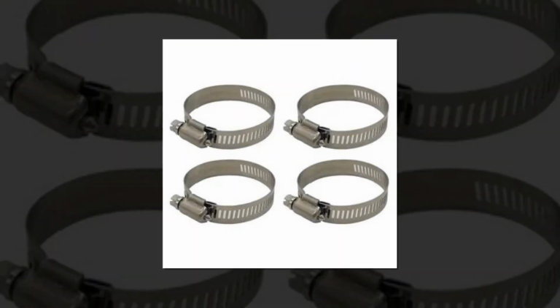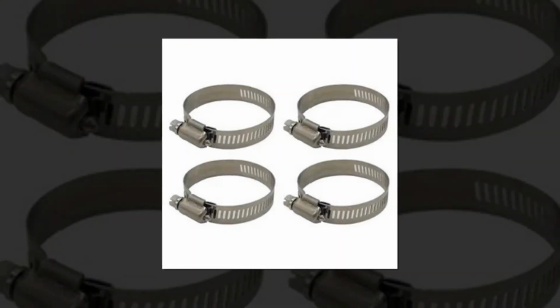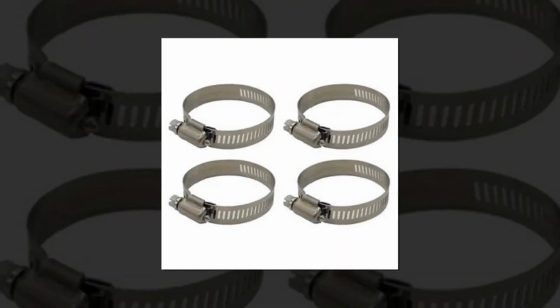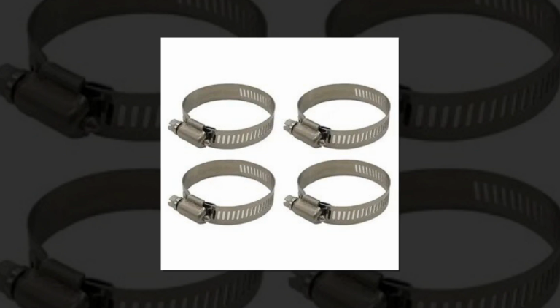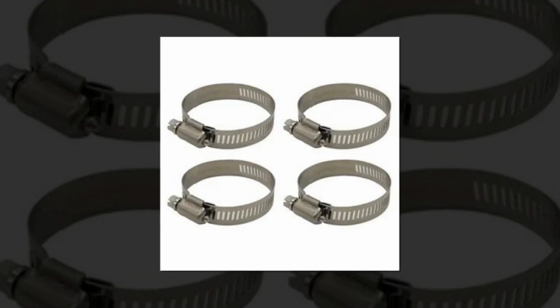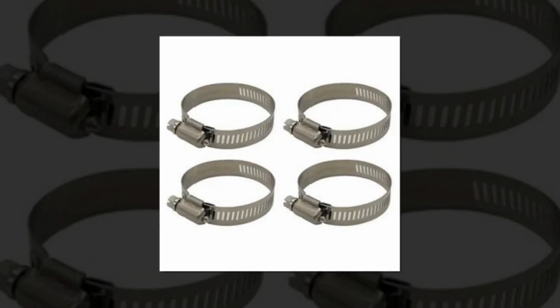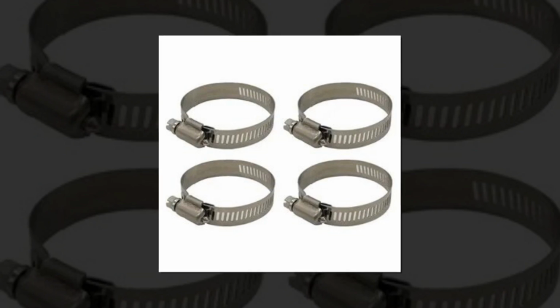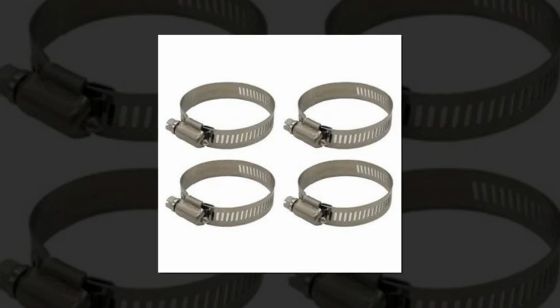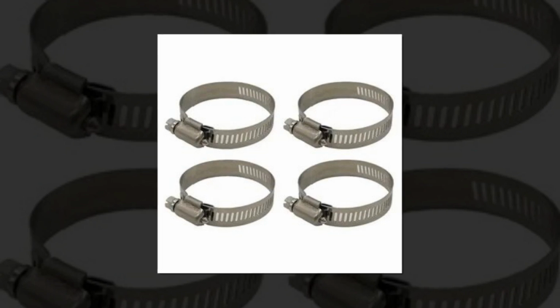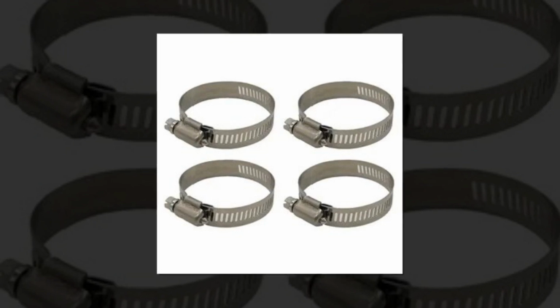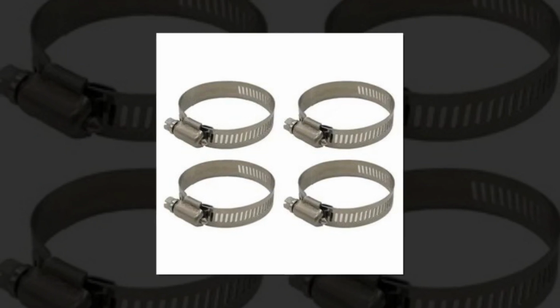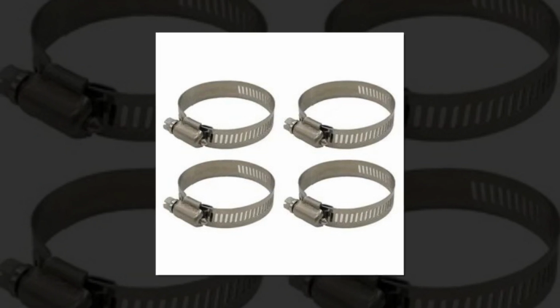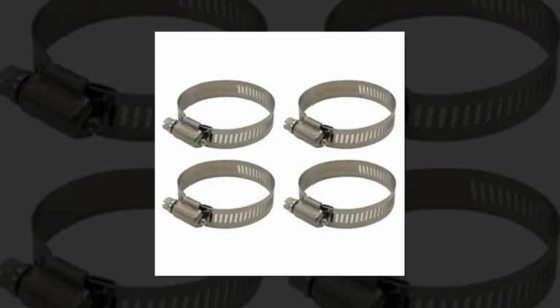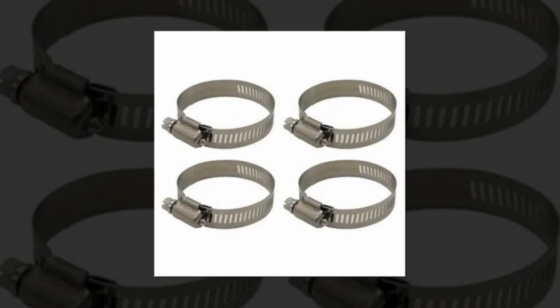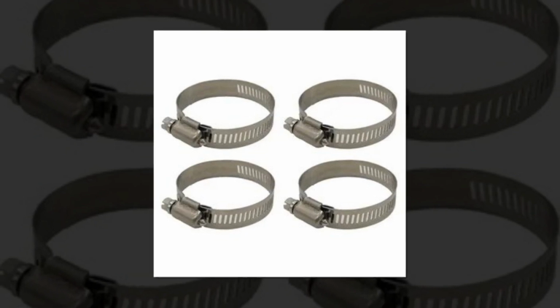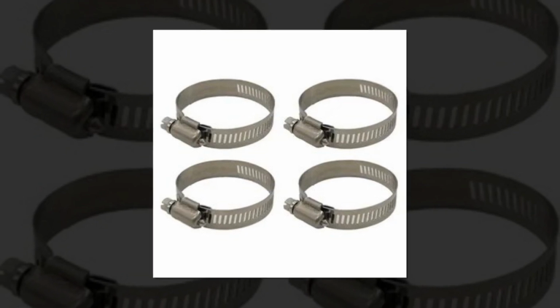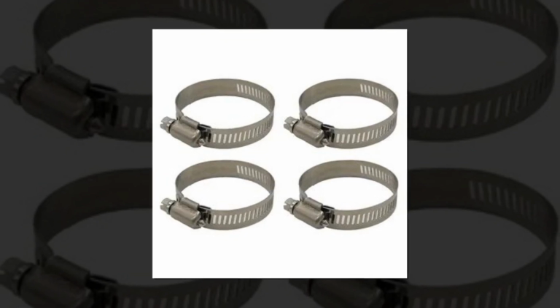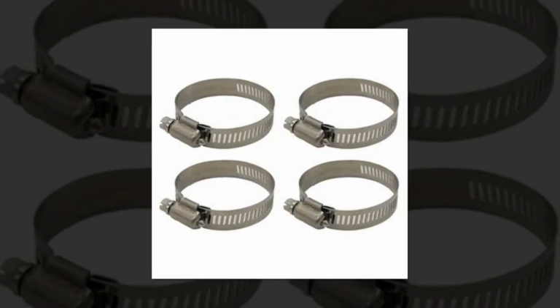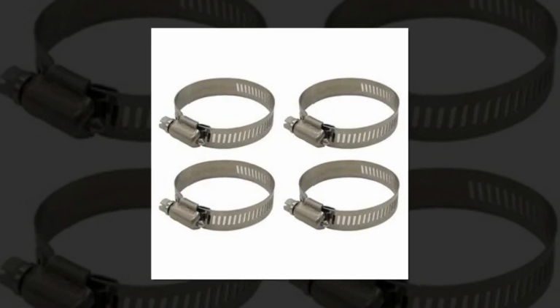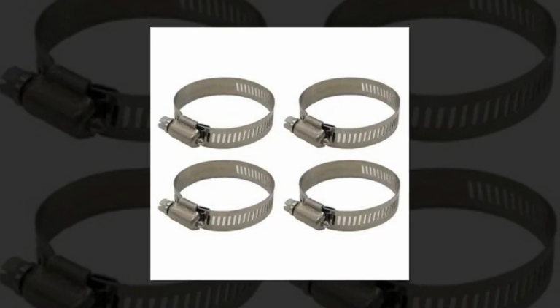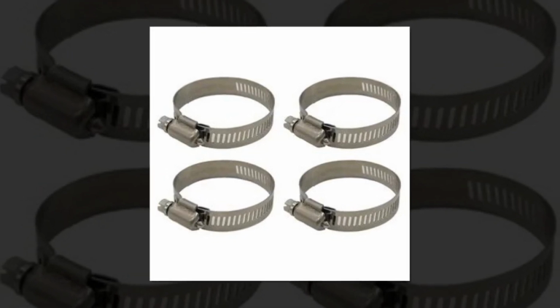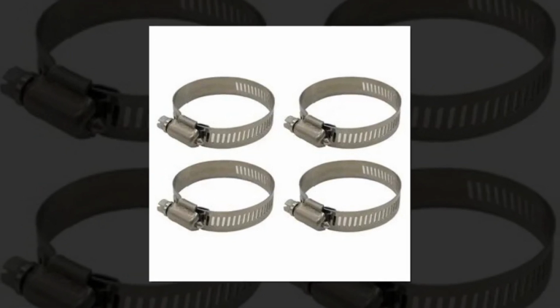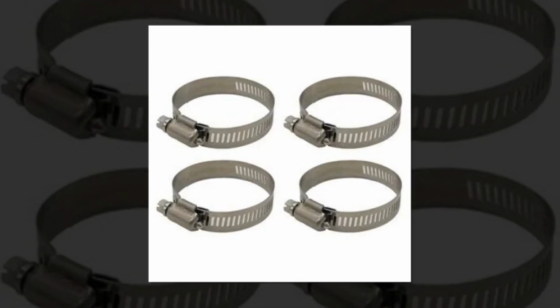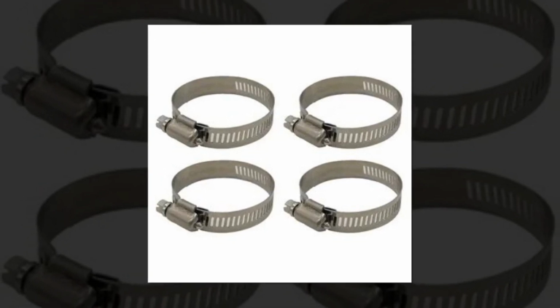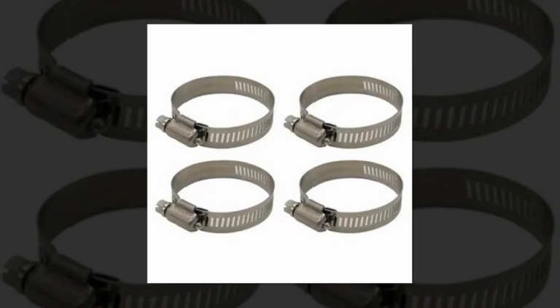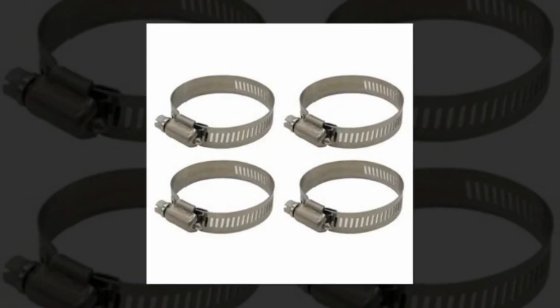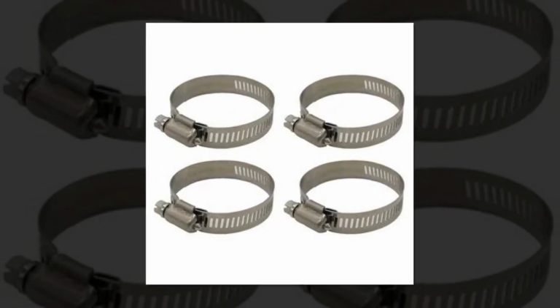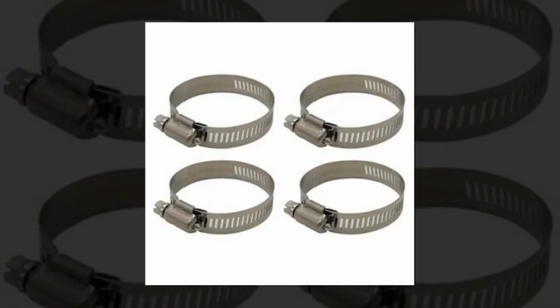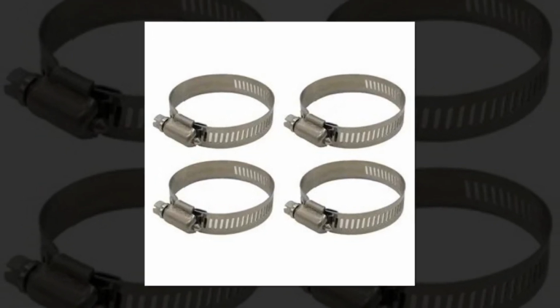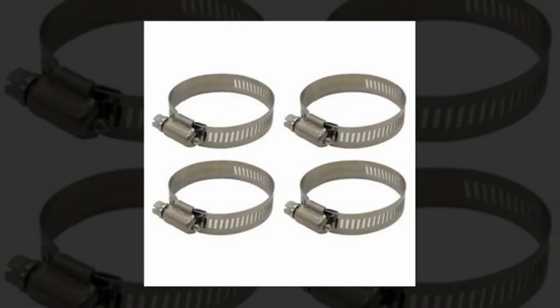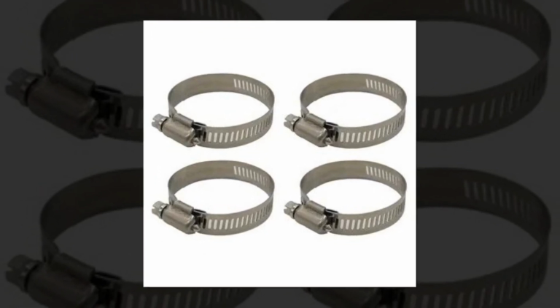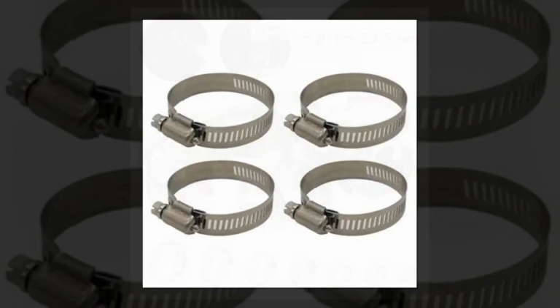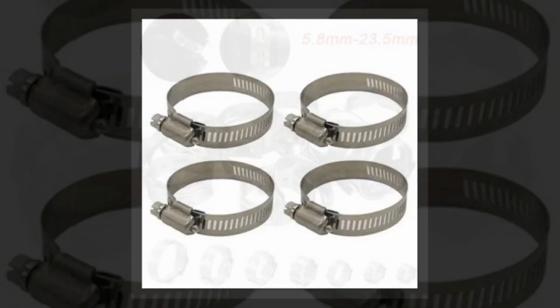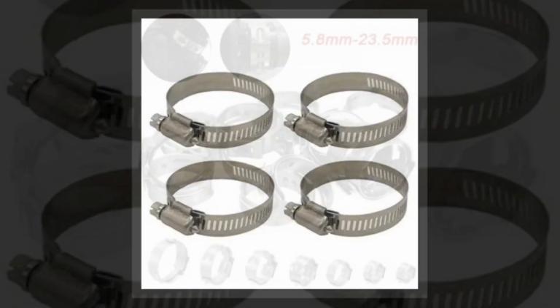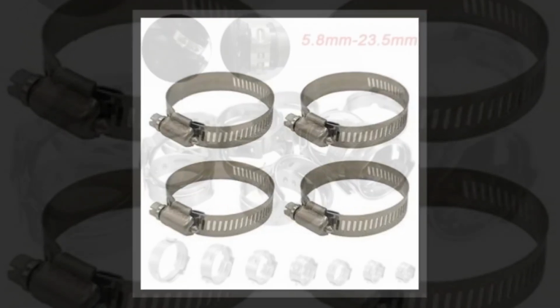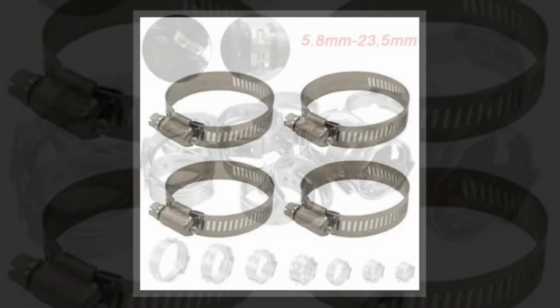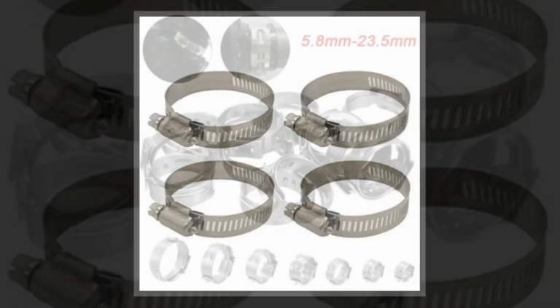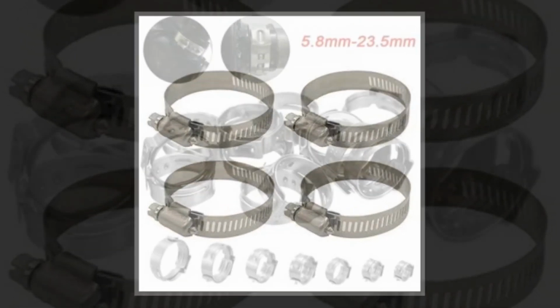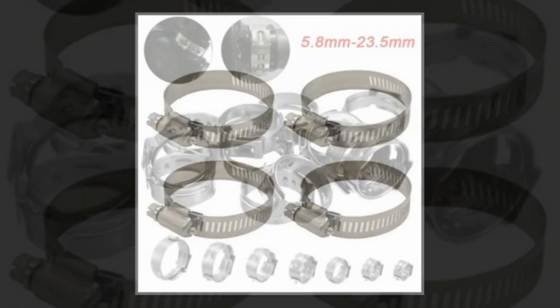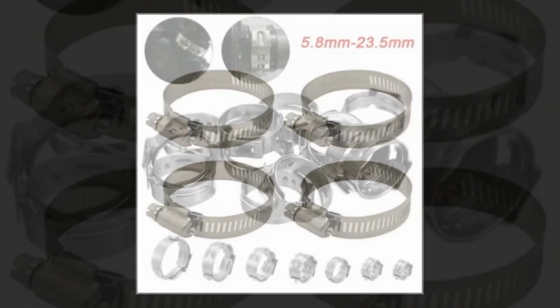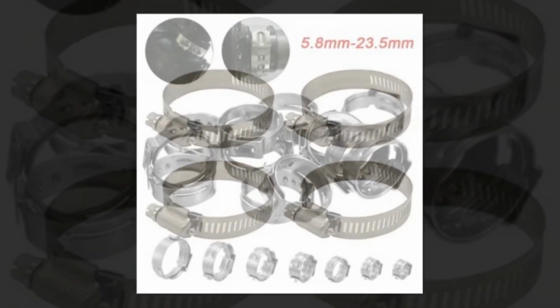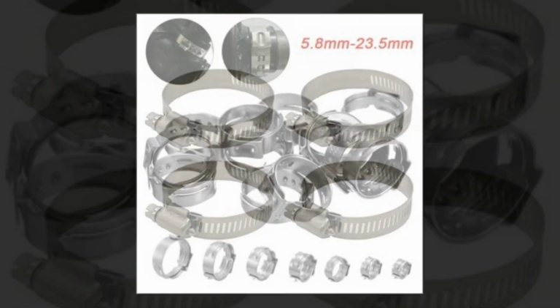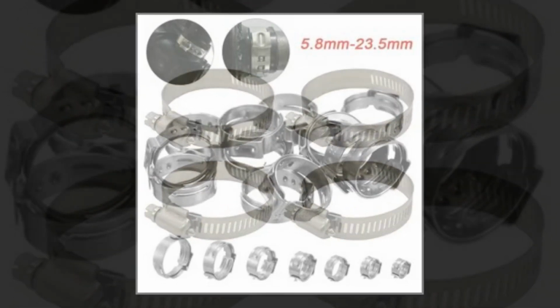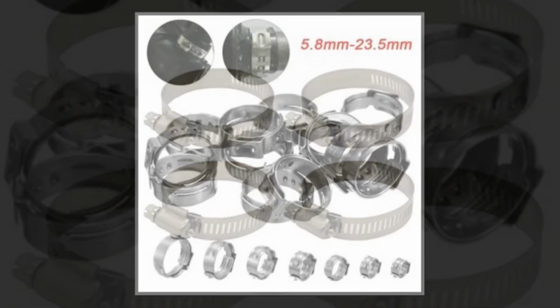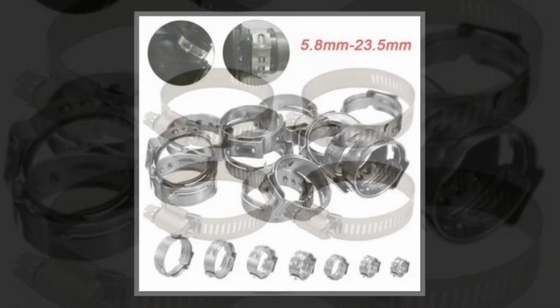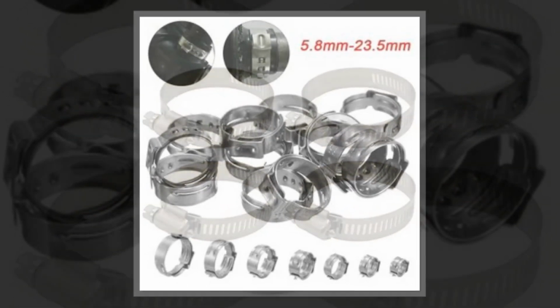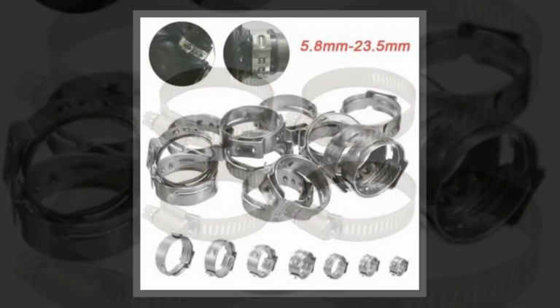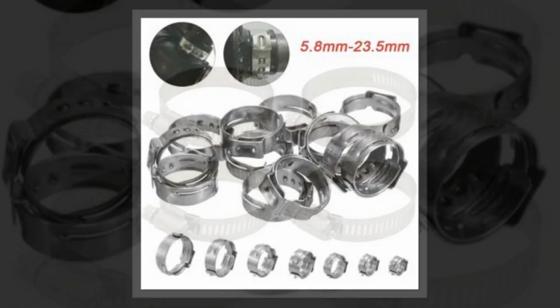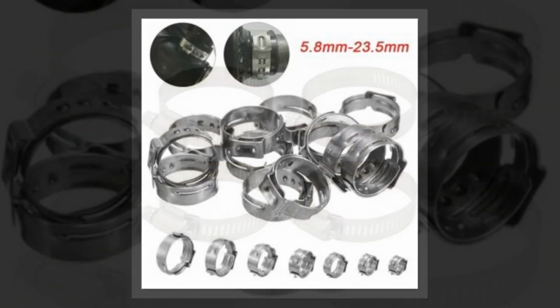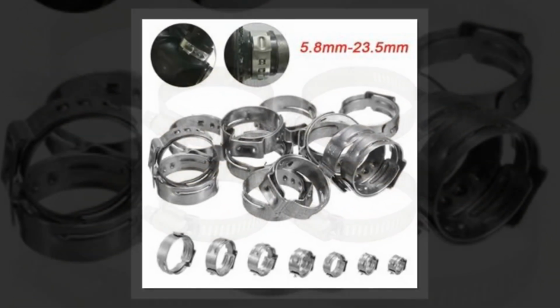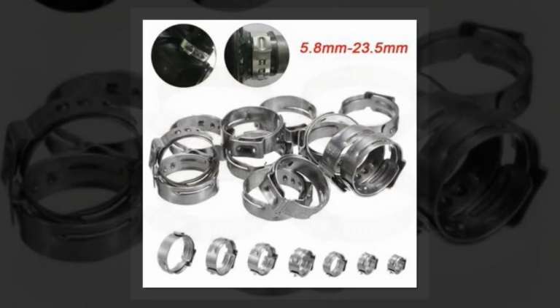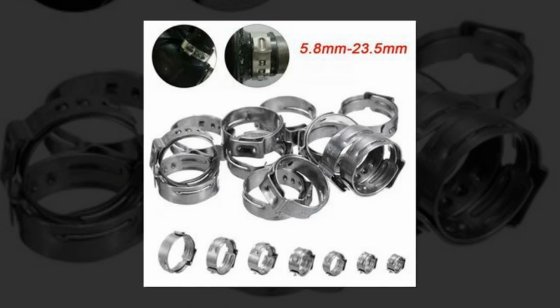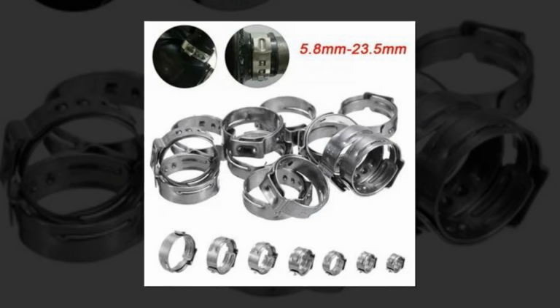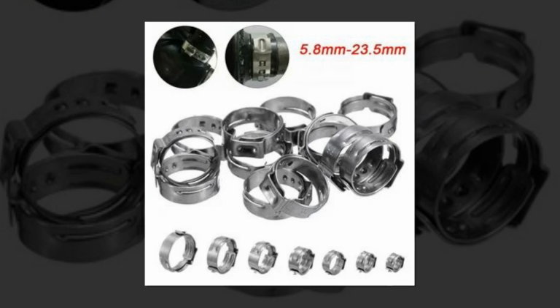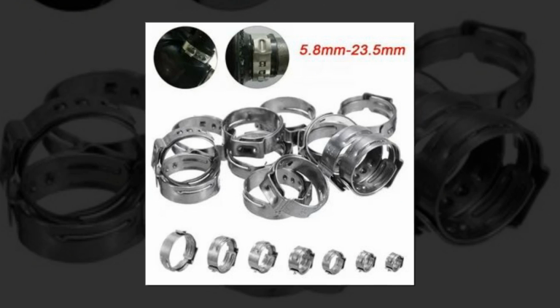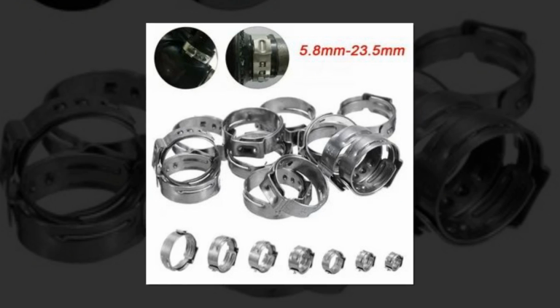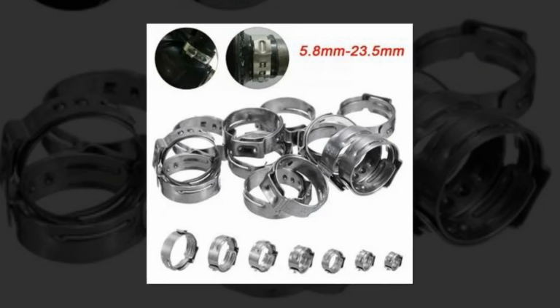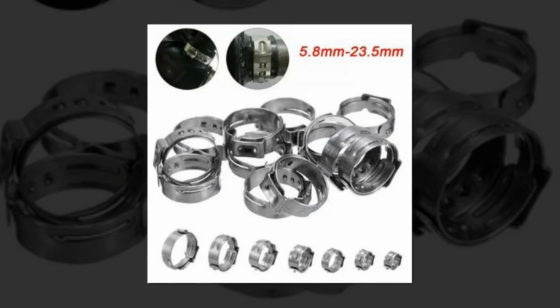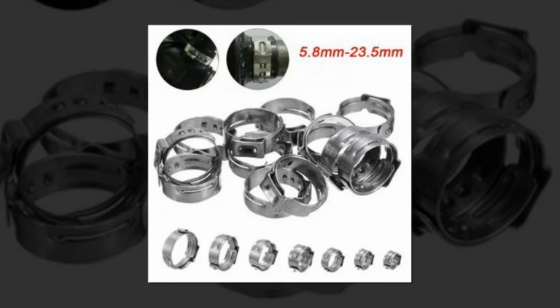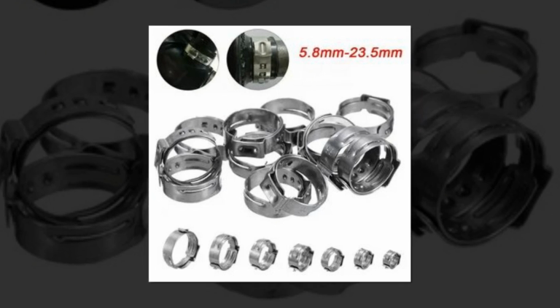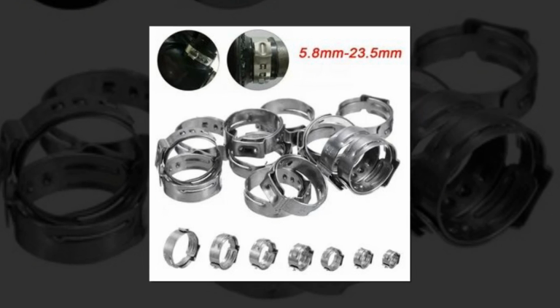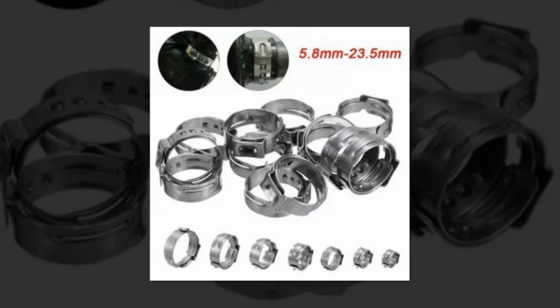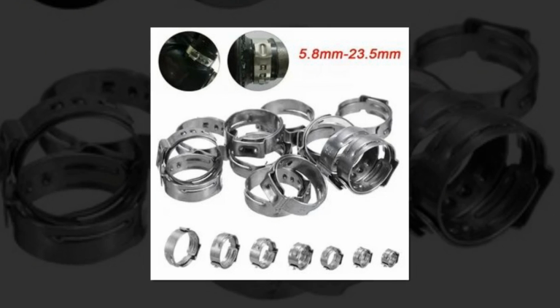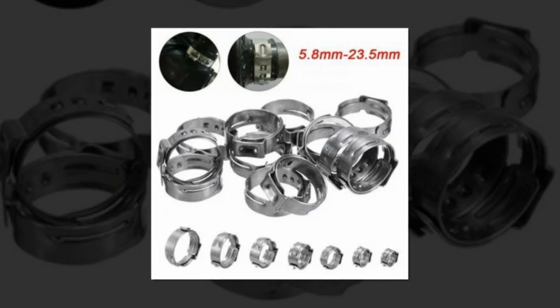Premium Material: the premium 304 Stainless Steel used to make these PEX Cinch Clamps has excellent heat and corrosion resistance. Single Ear Design: the 360-degree design of single ear hose clamps results in a more focused sealing.